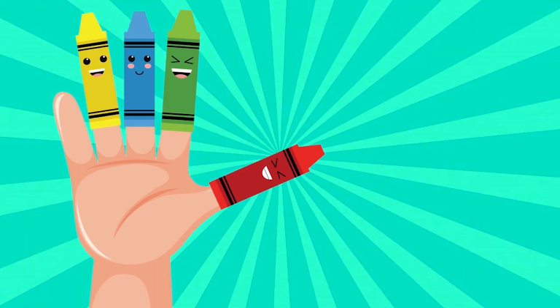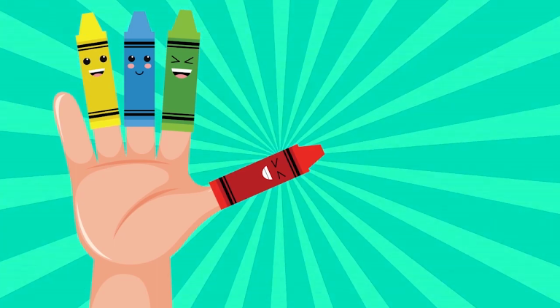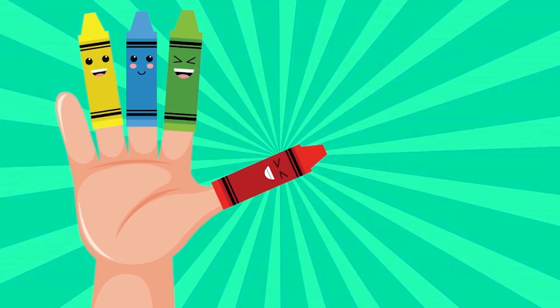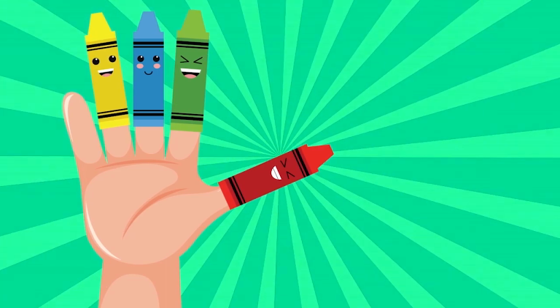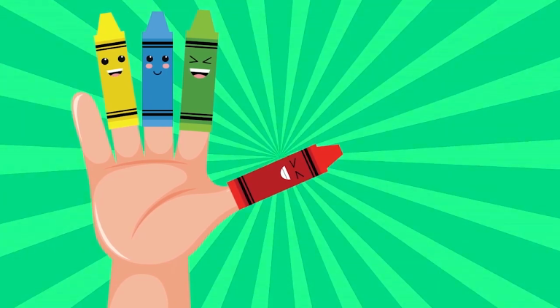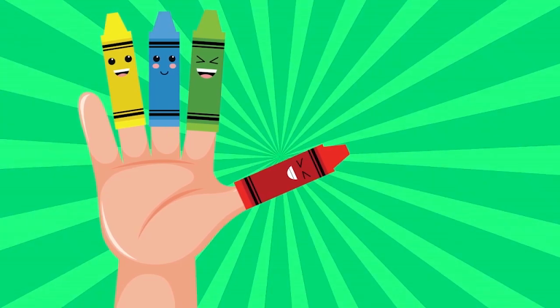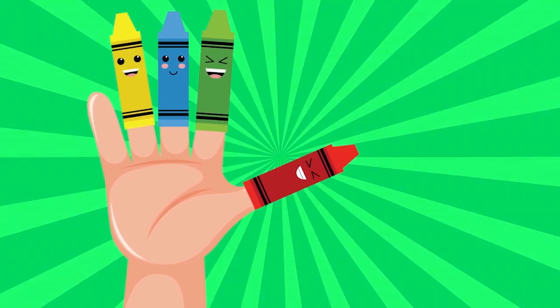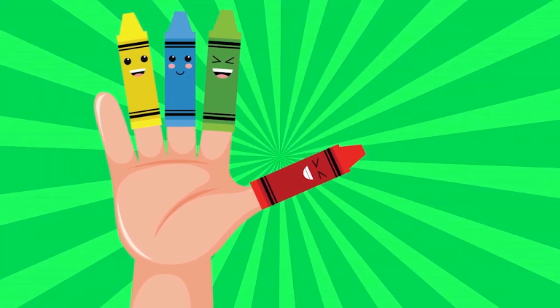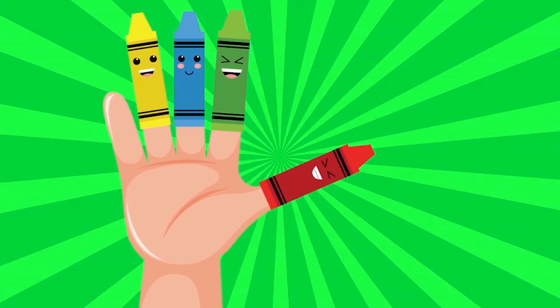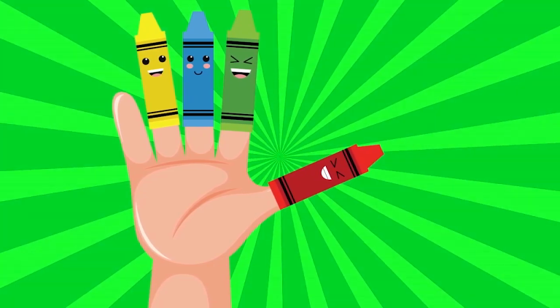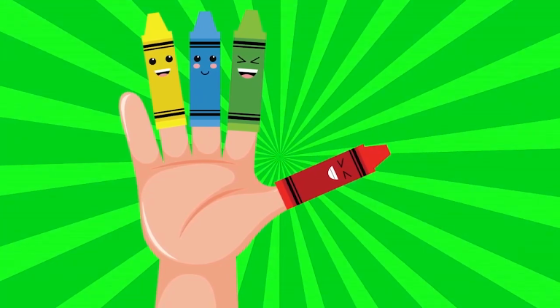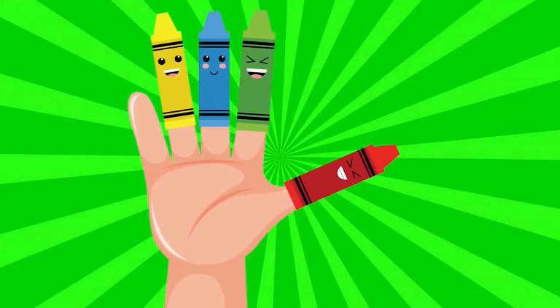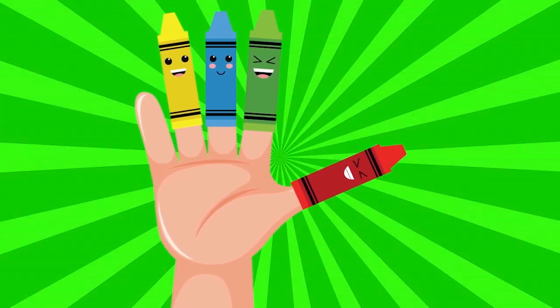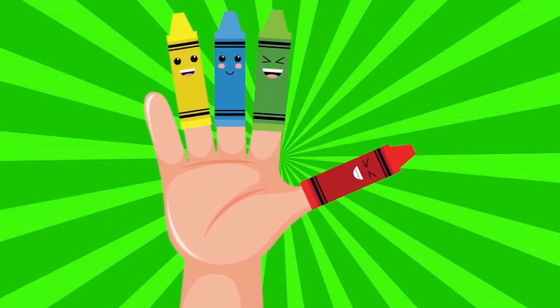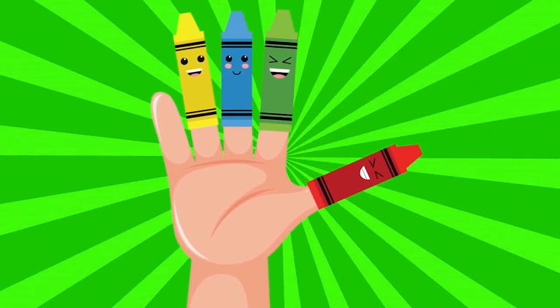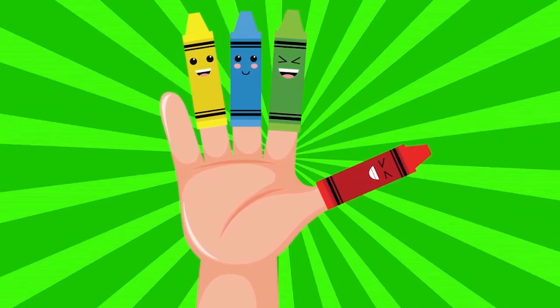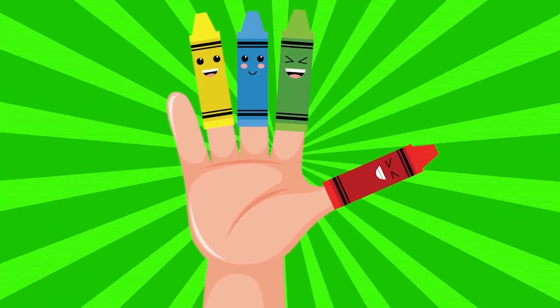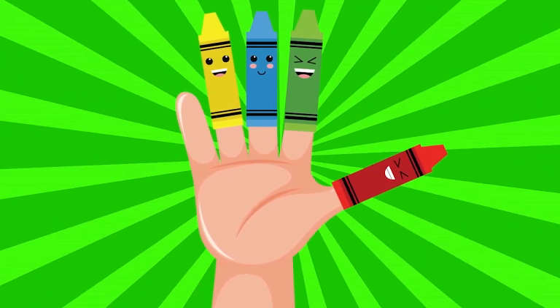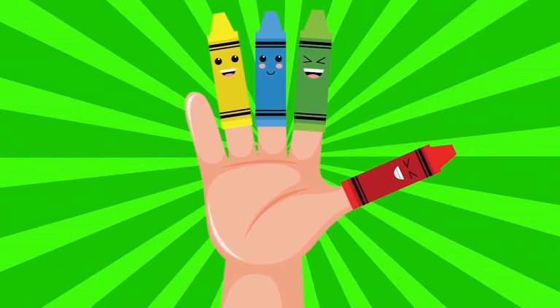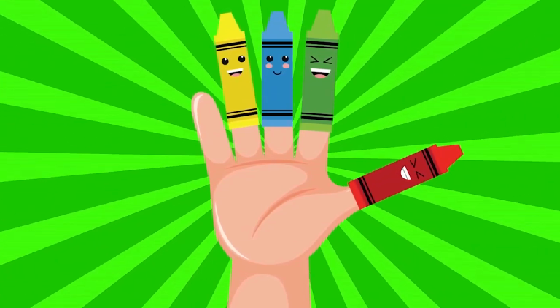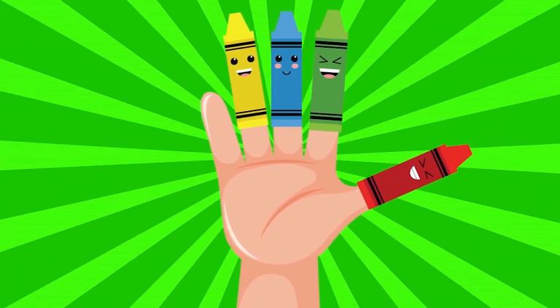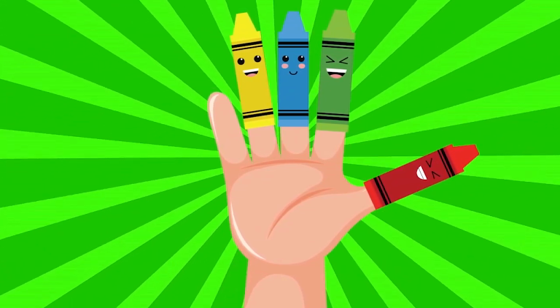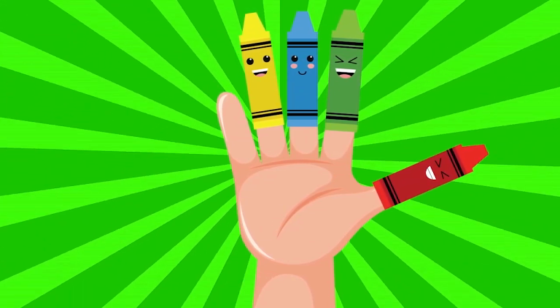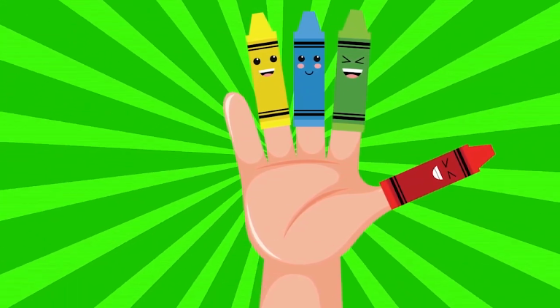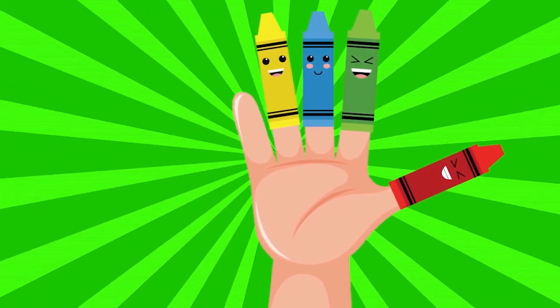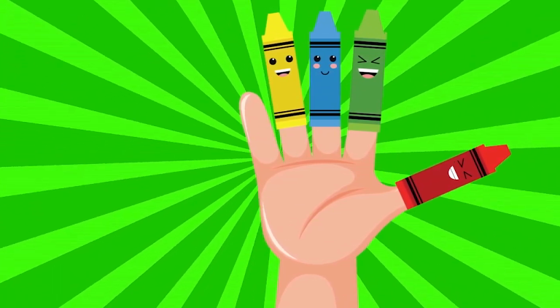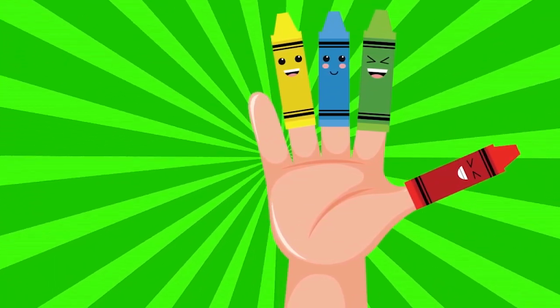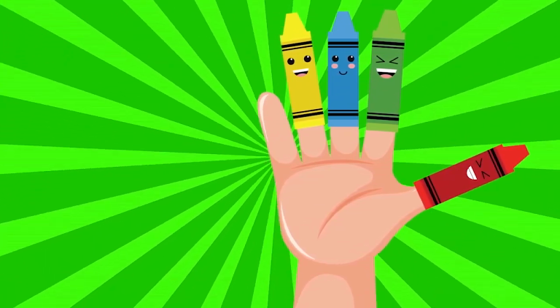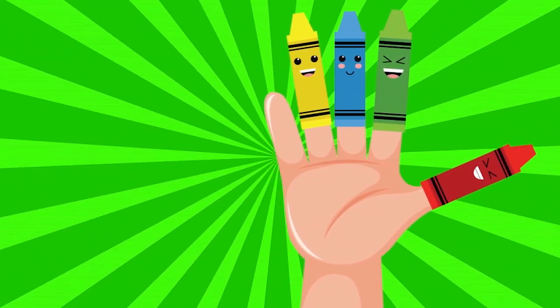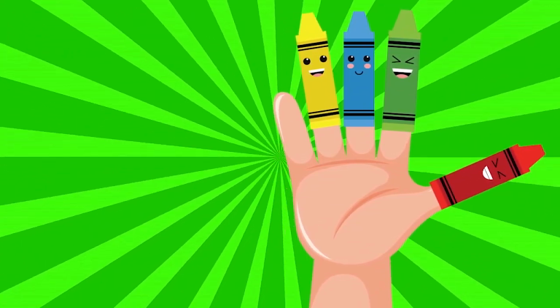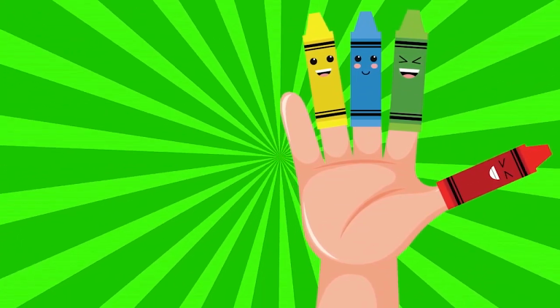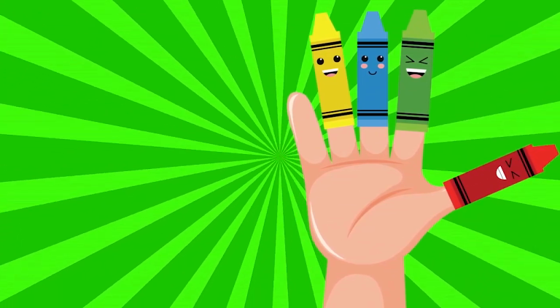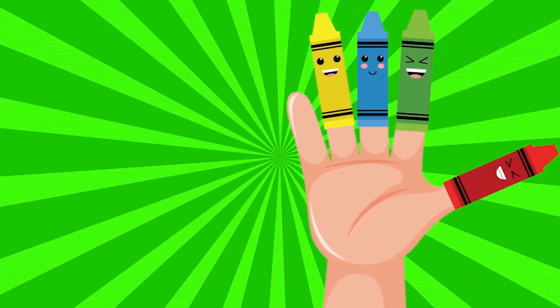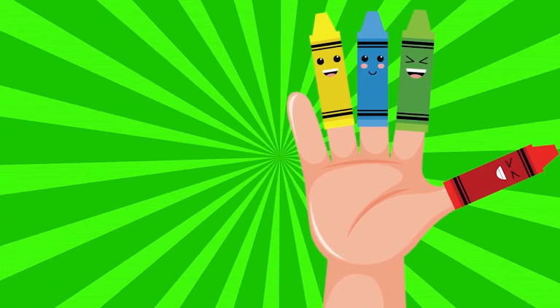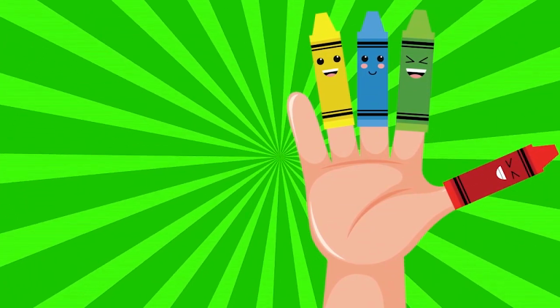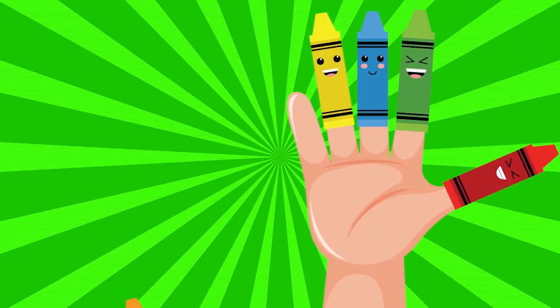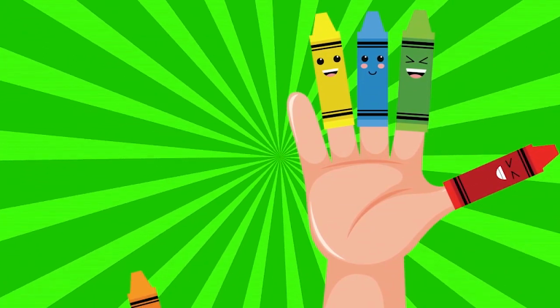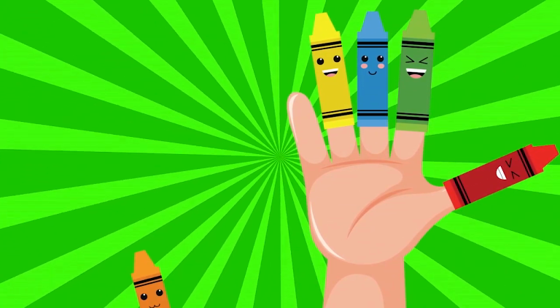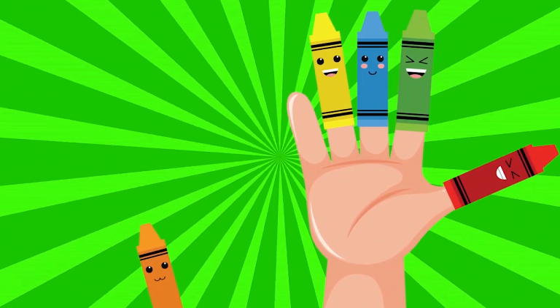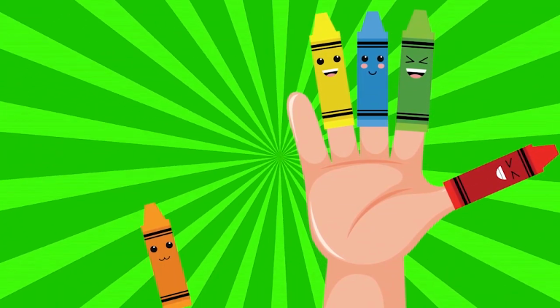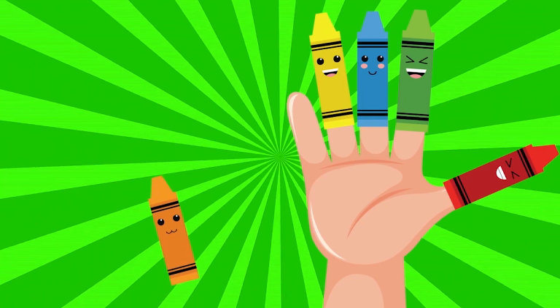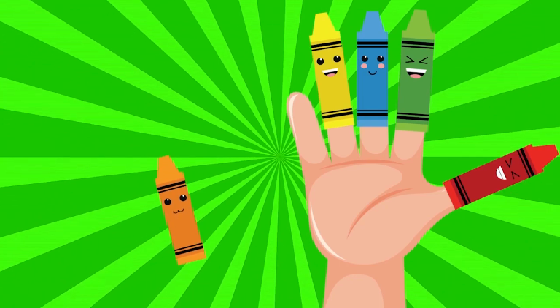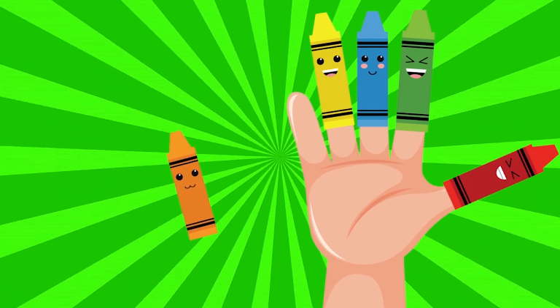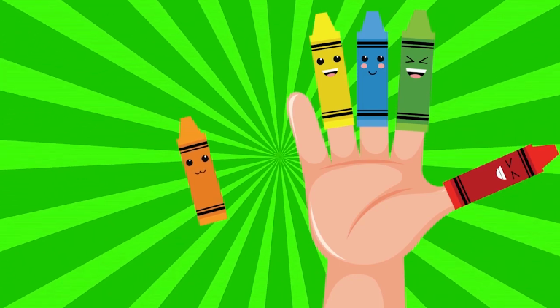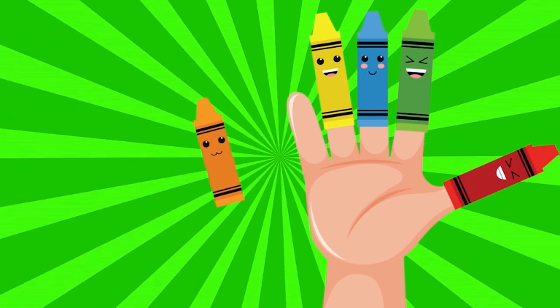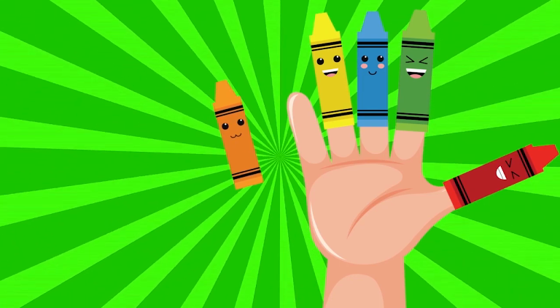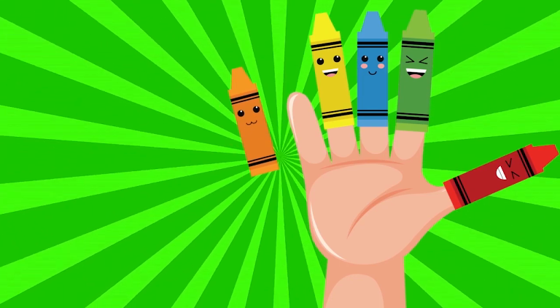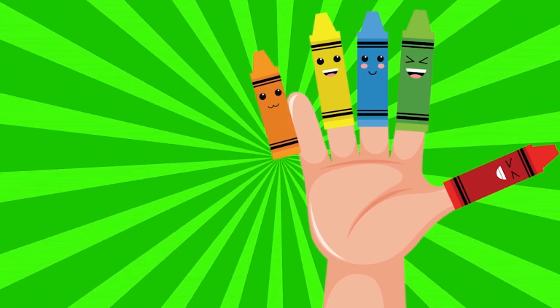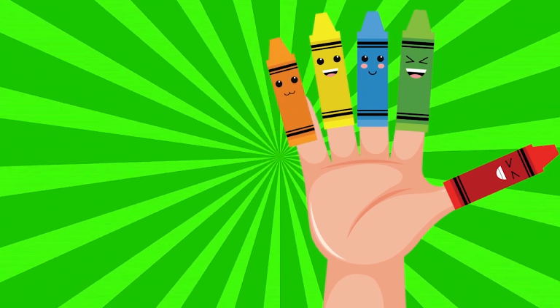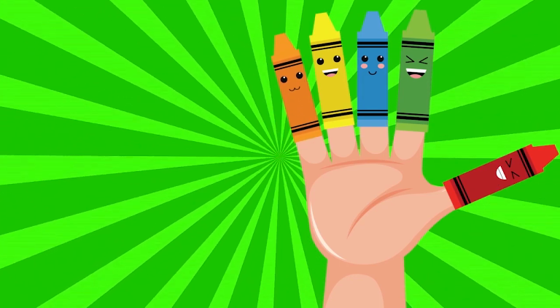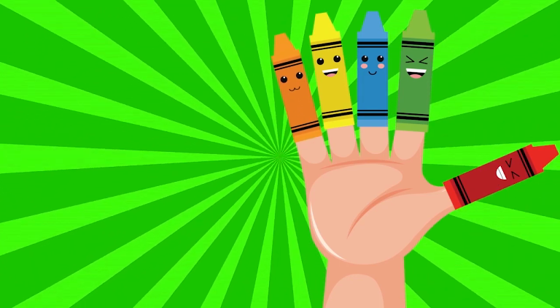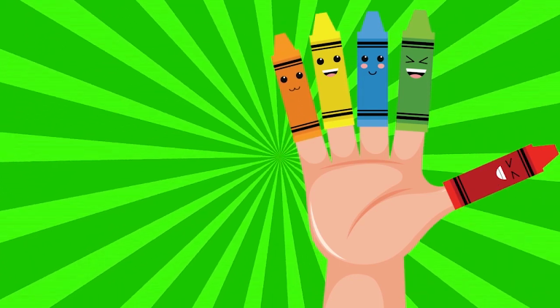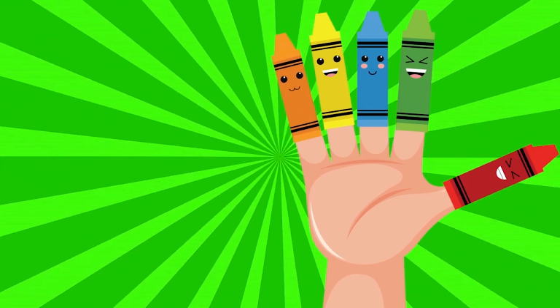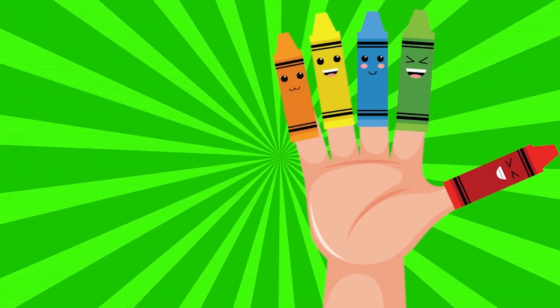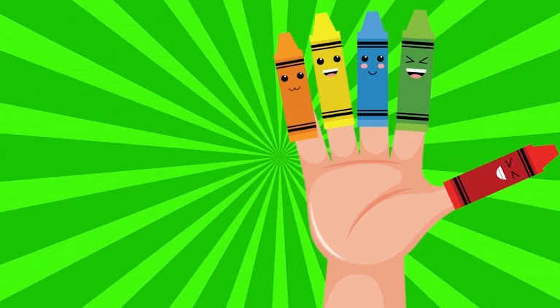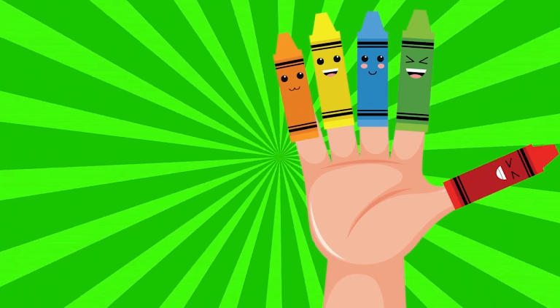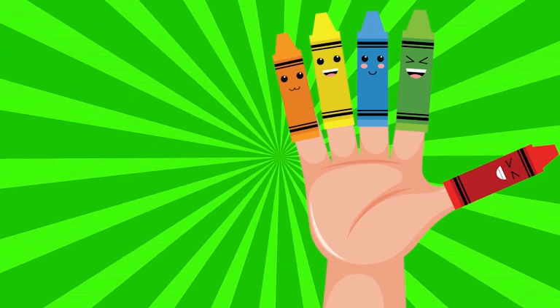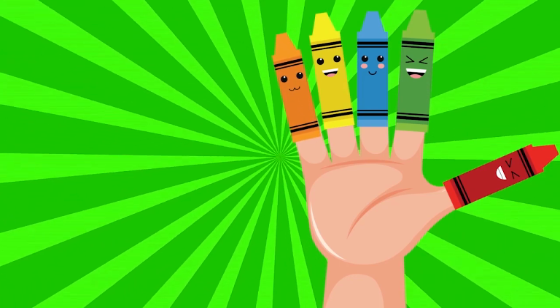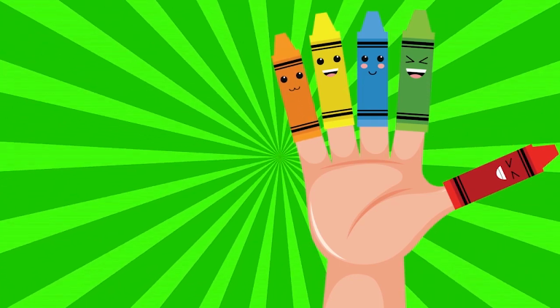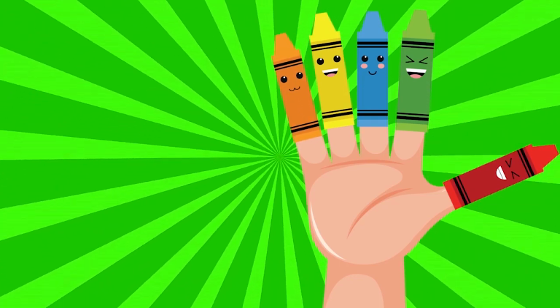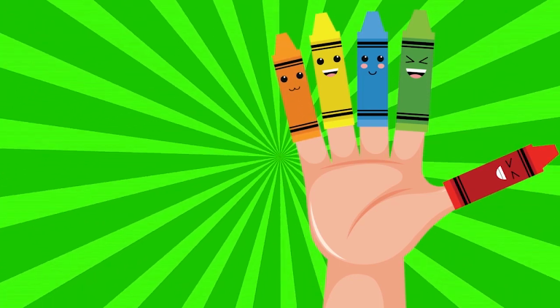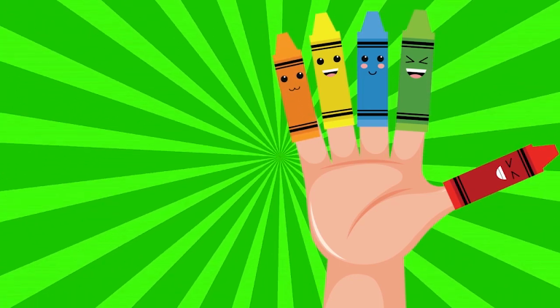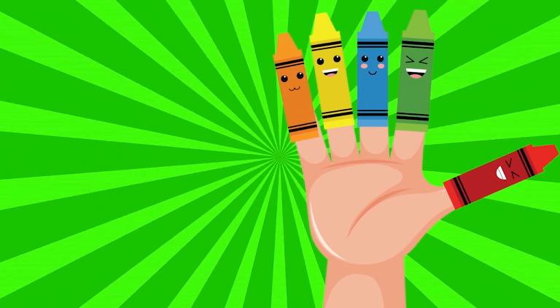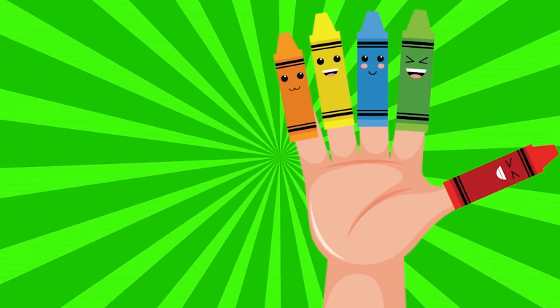Orange color, orange color, where are you? Here I am, here I am, how do you do?